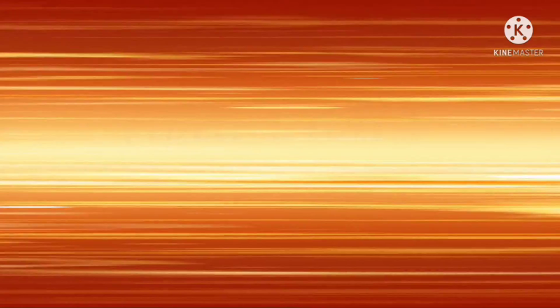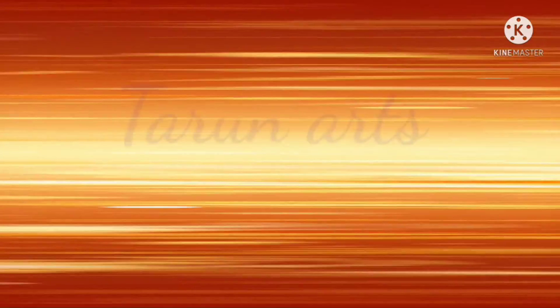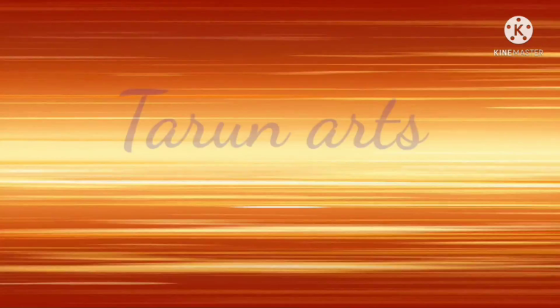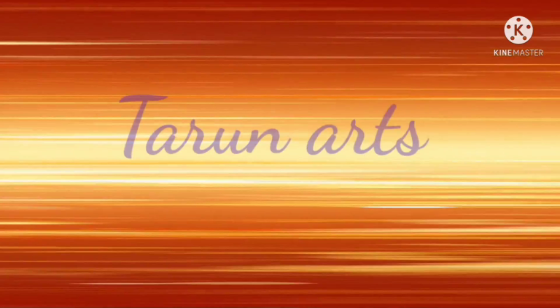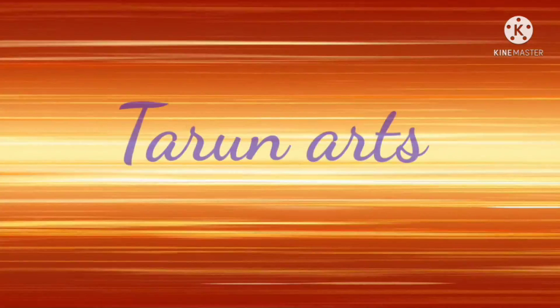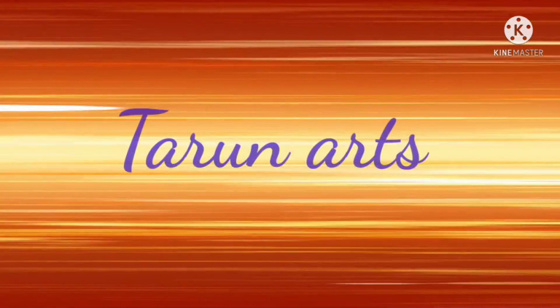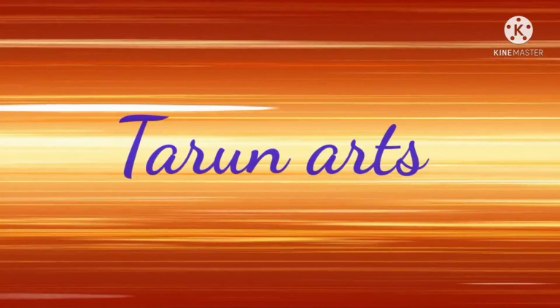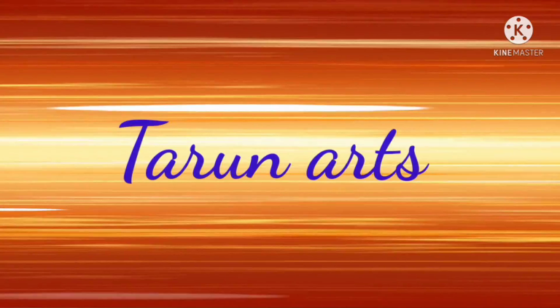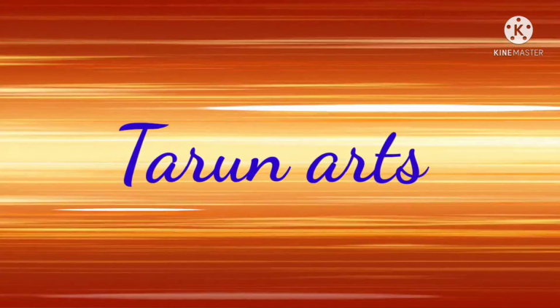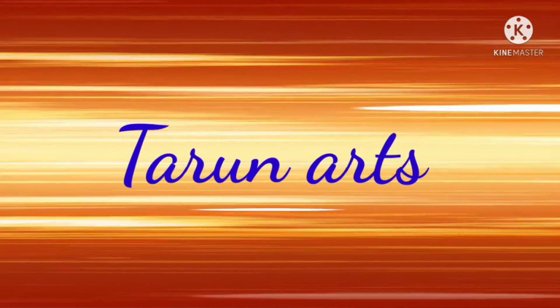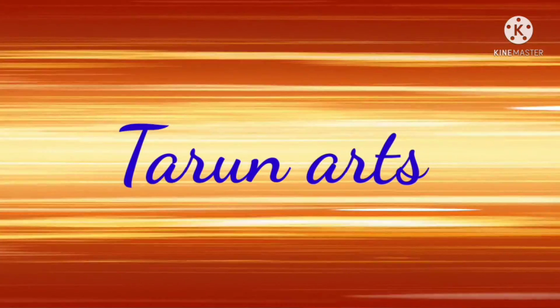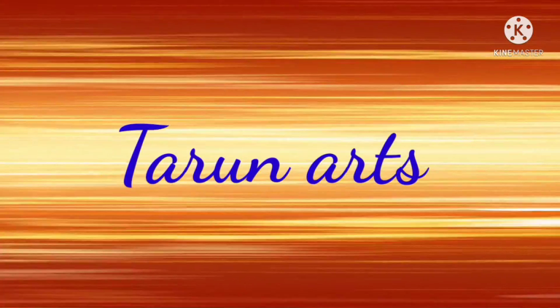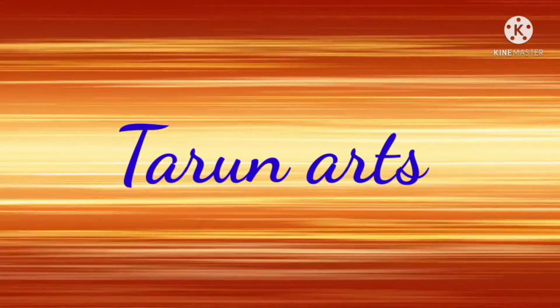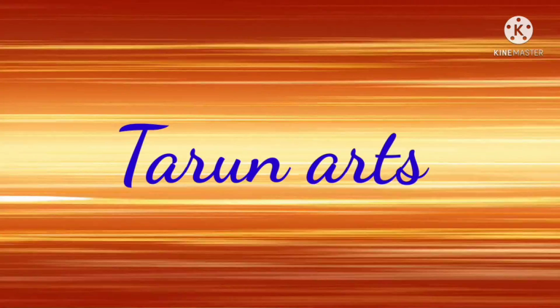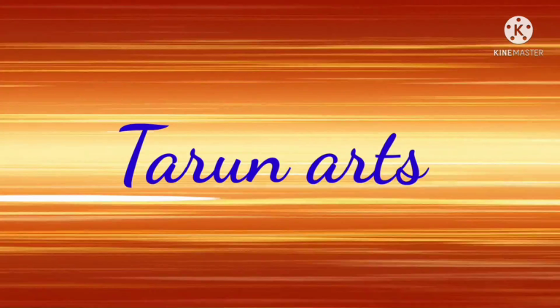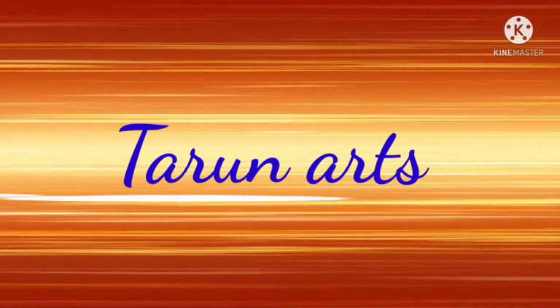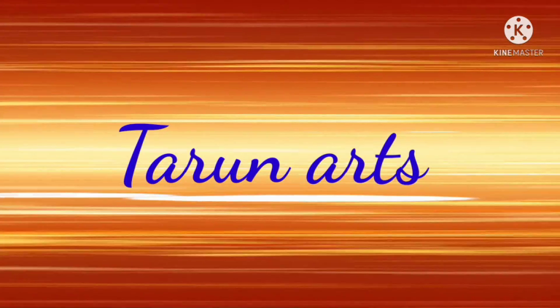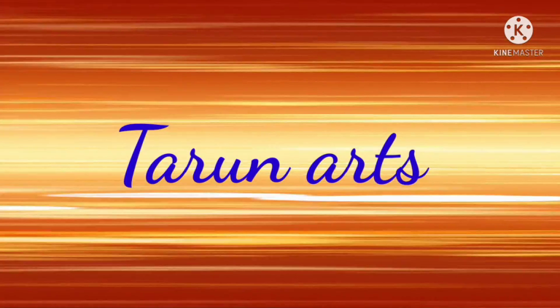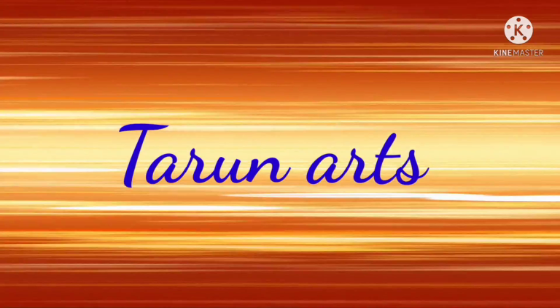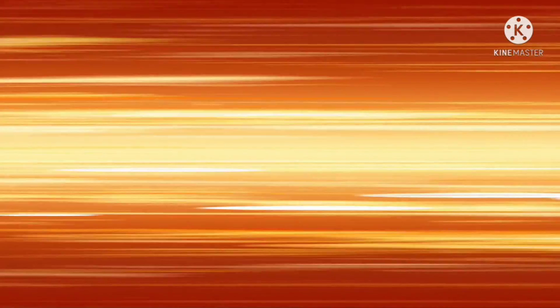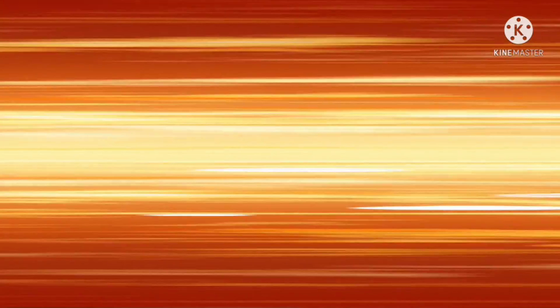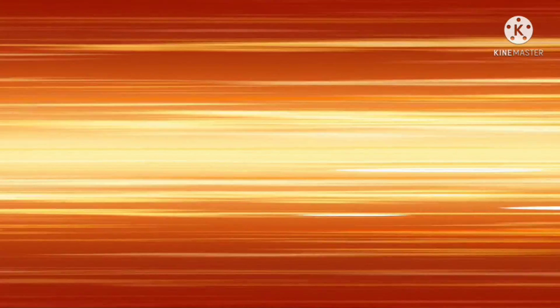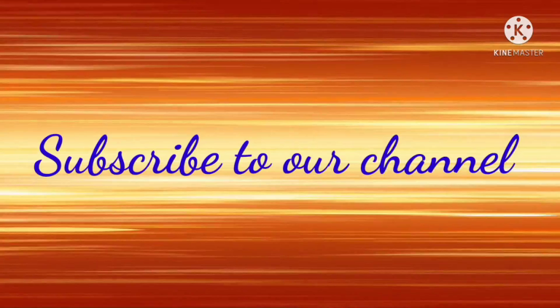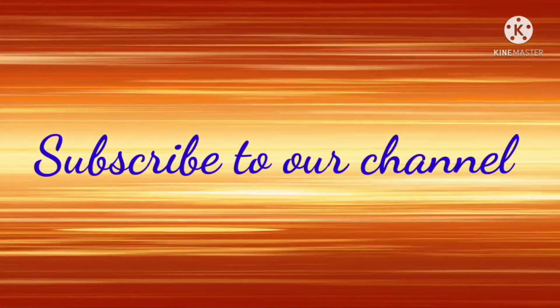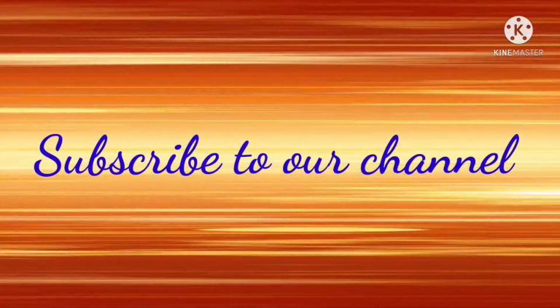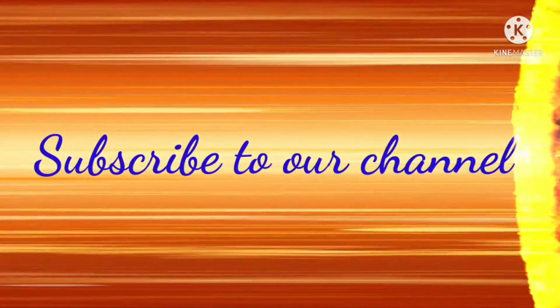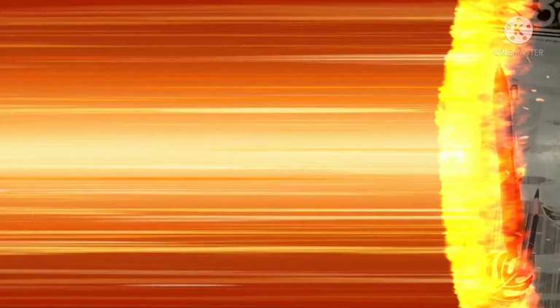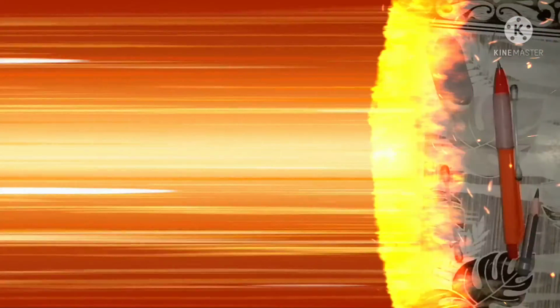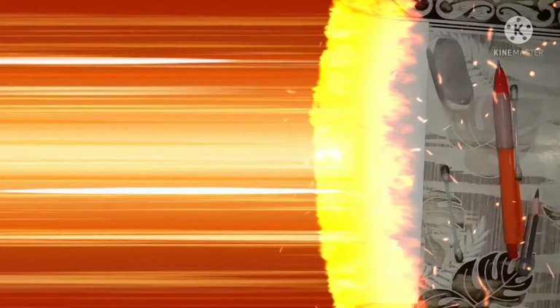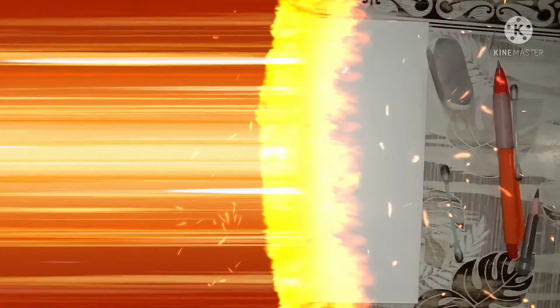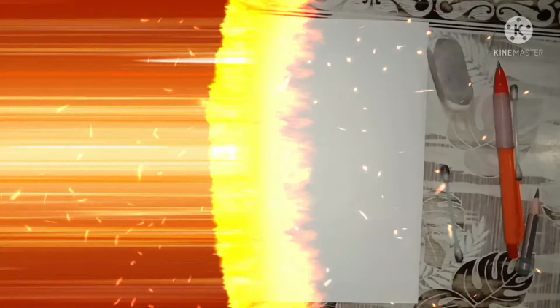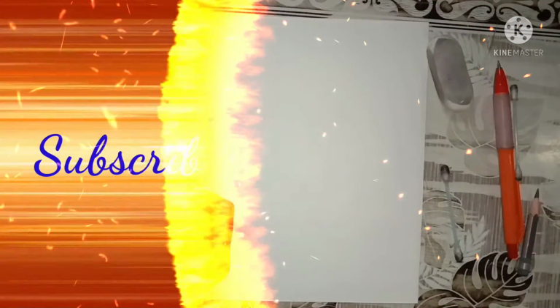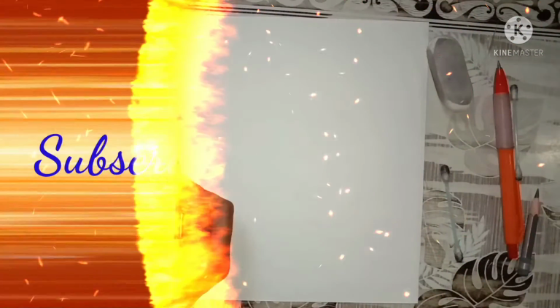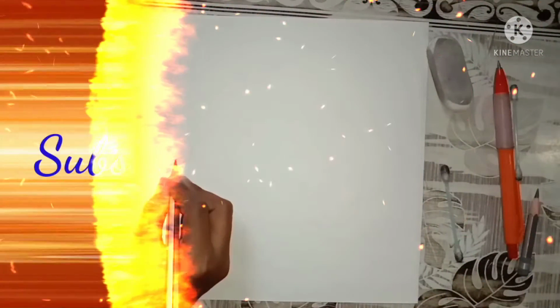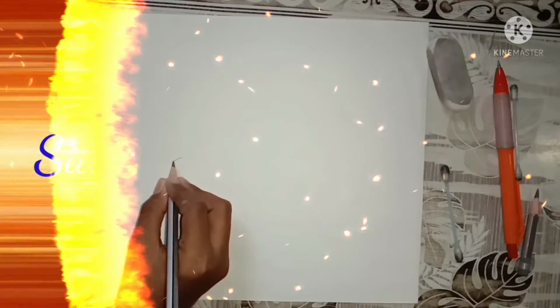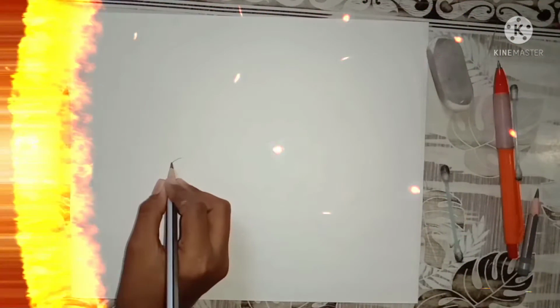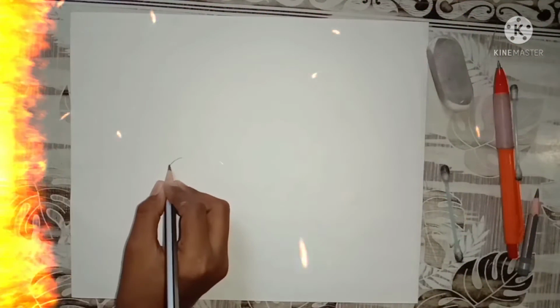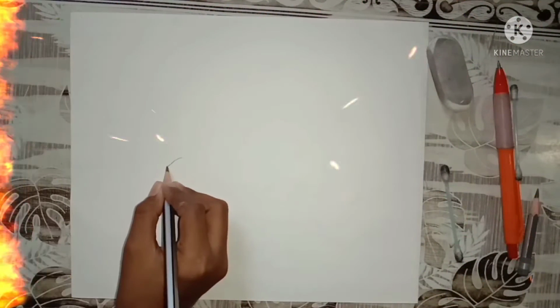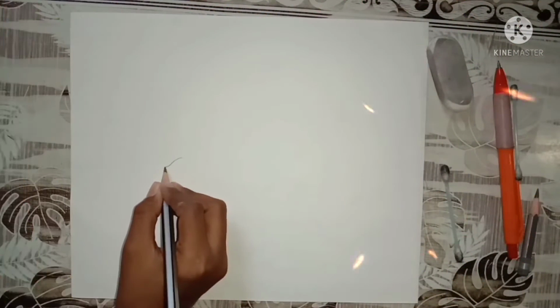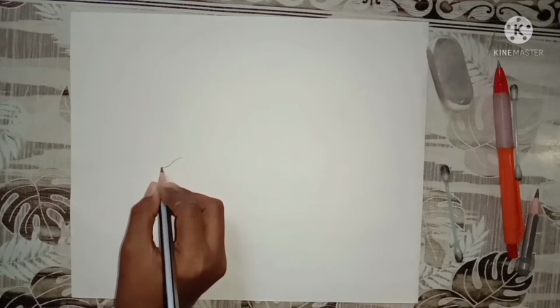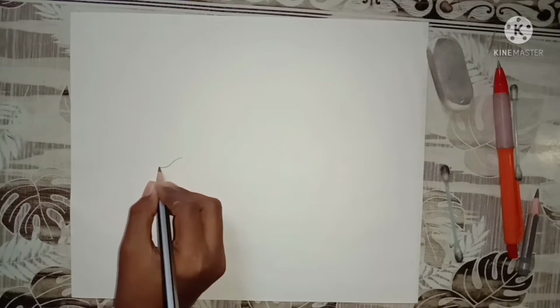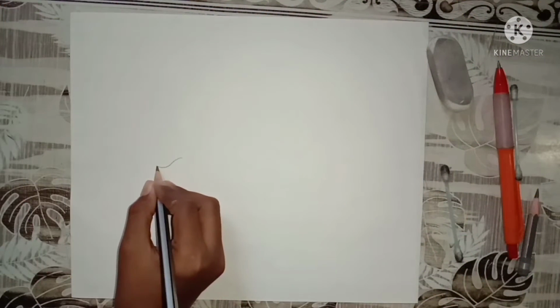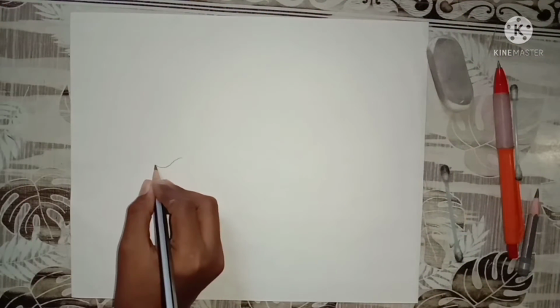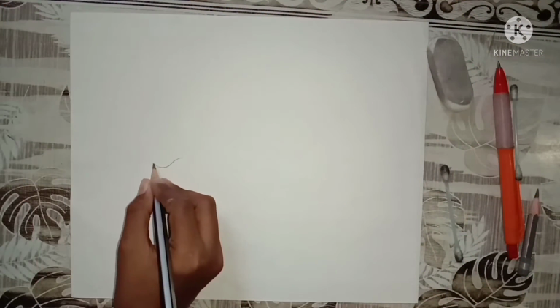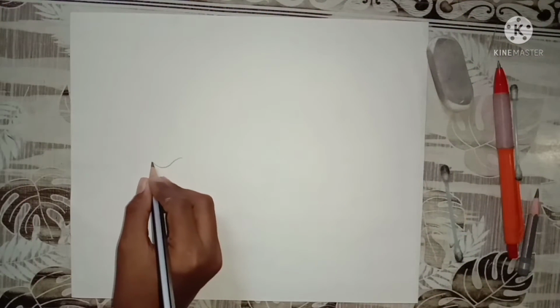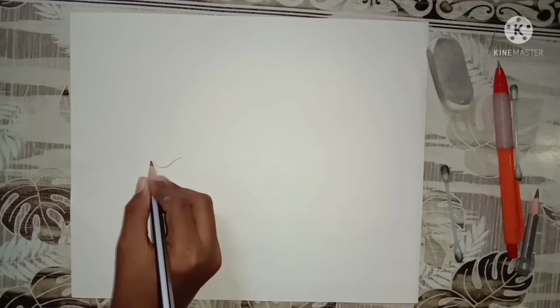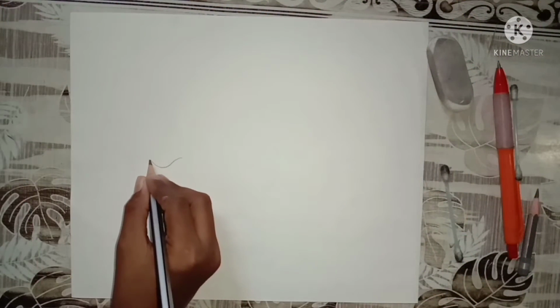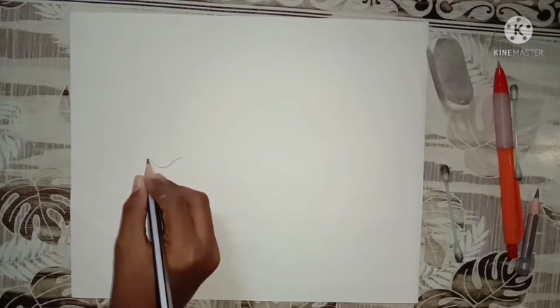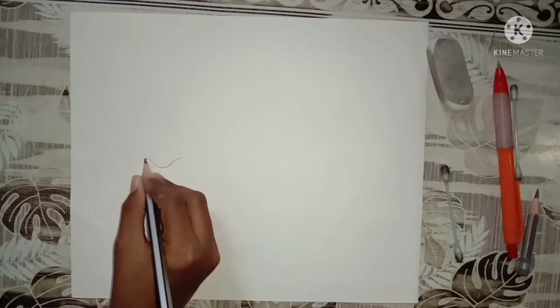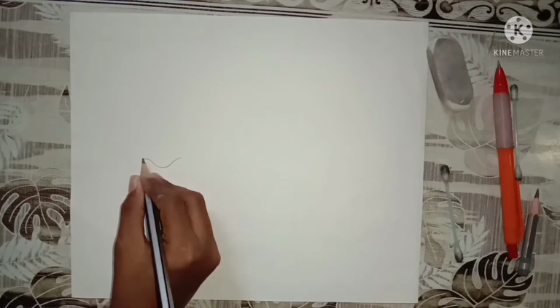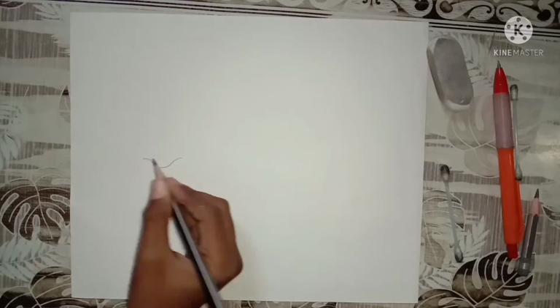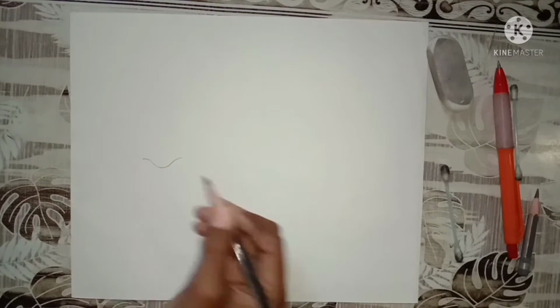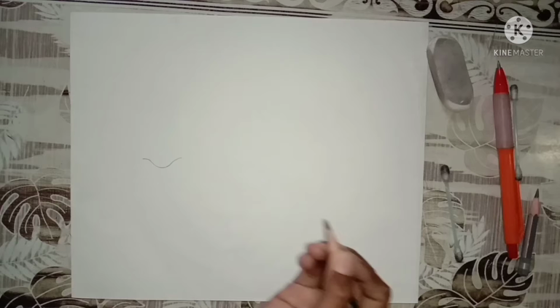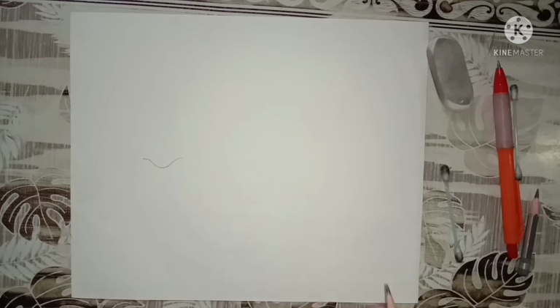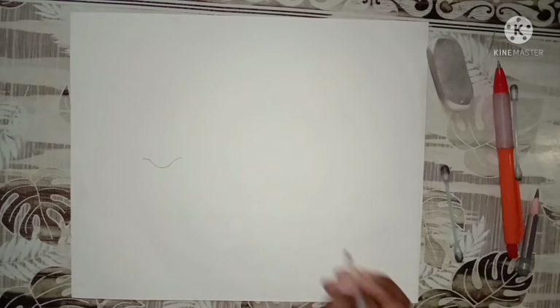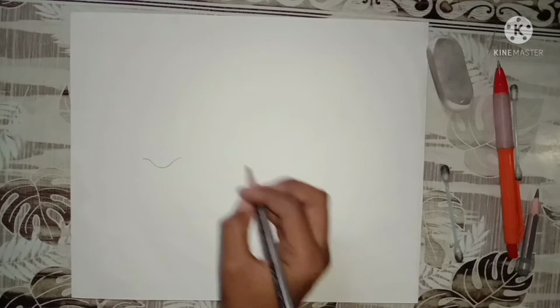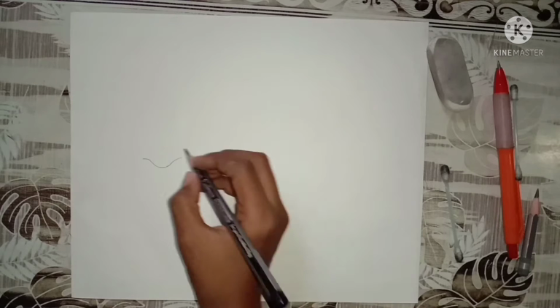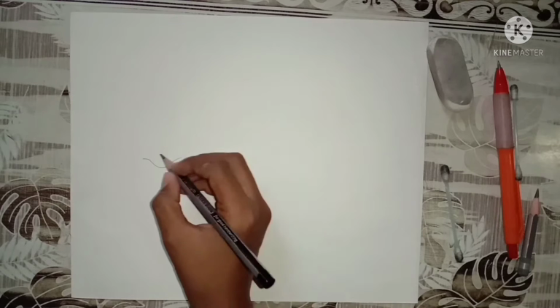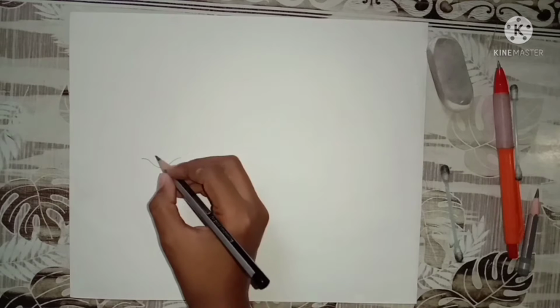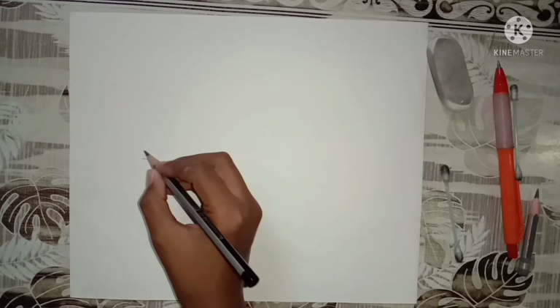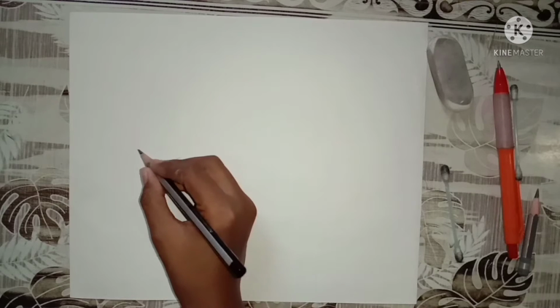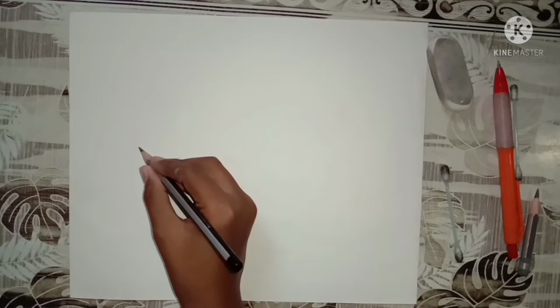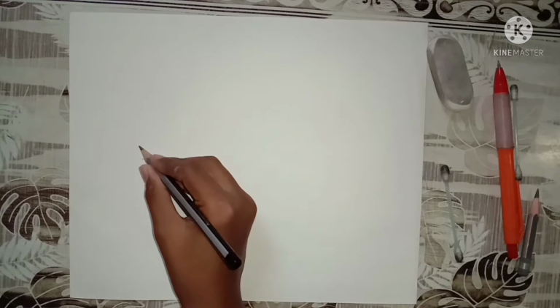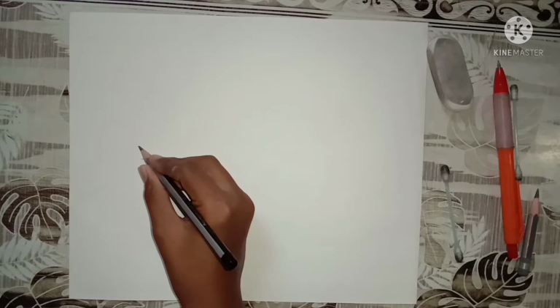How to draw a nose? Let's start the video. I am drawing a nose now.